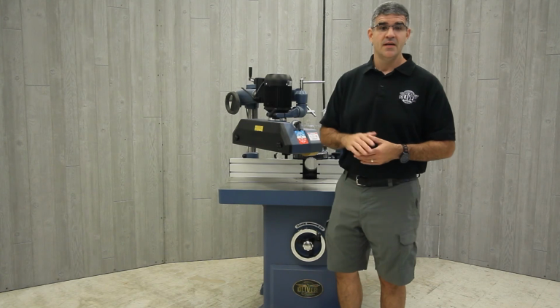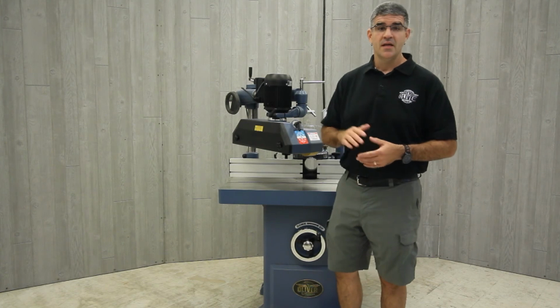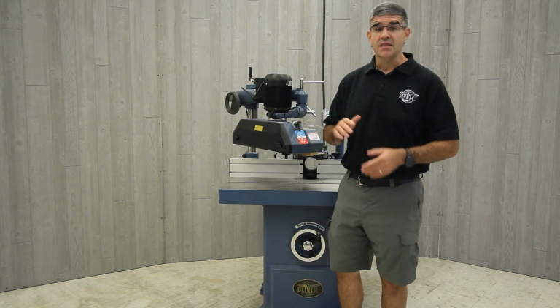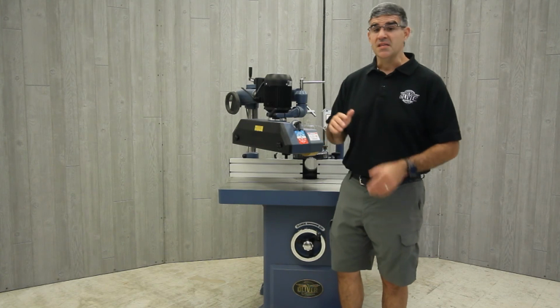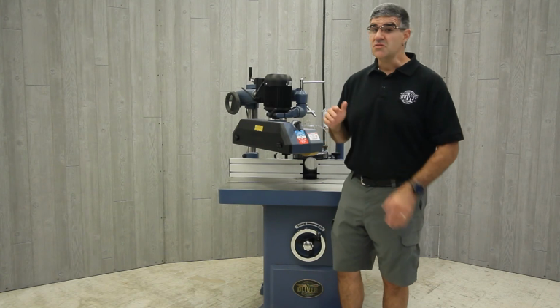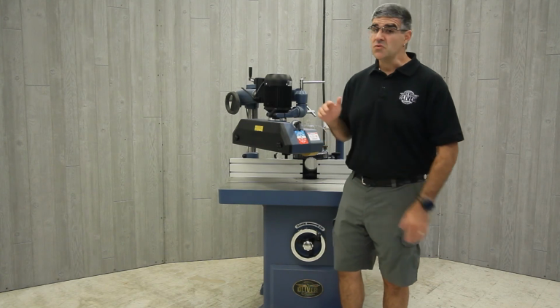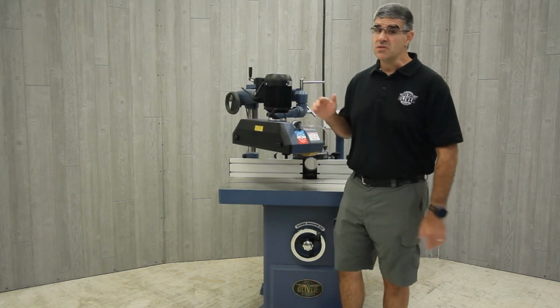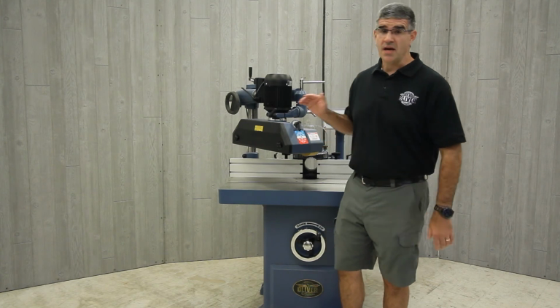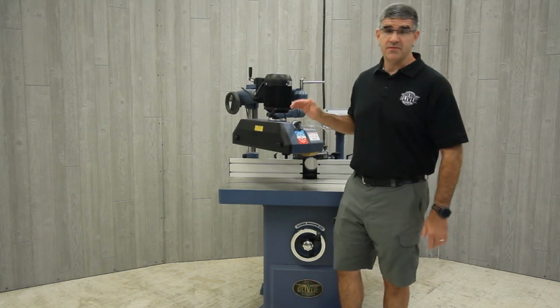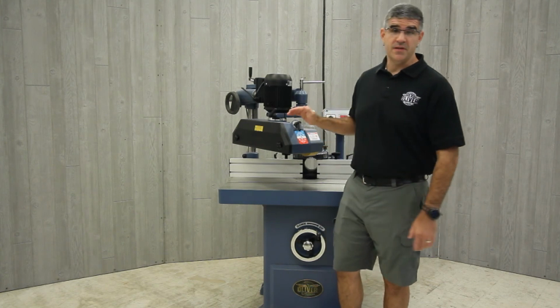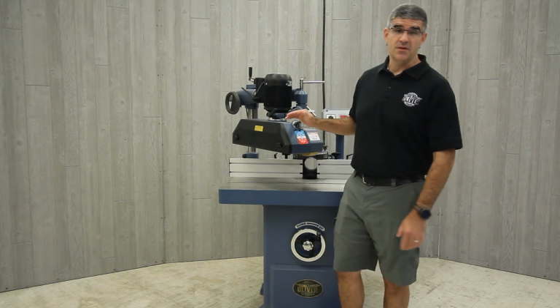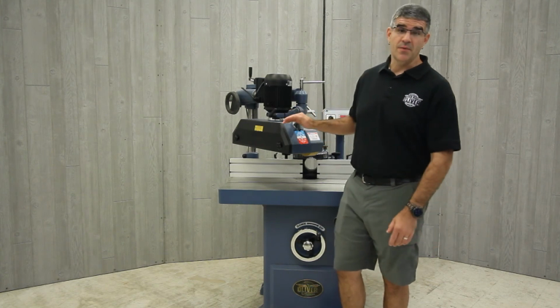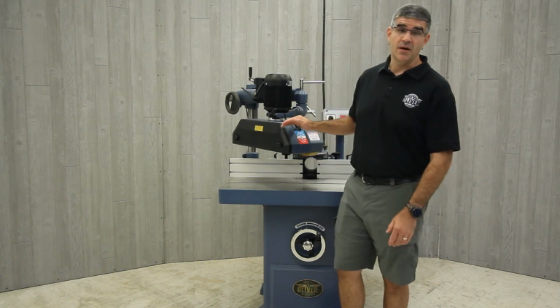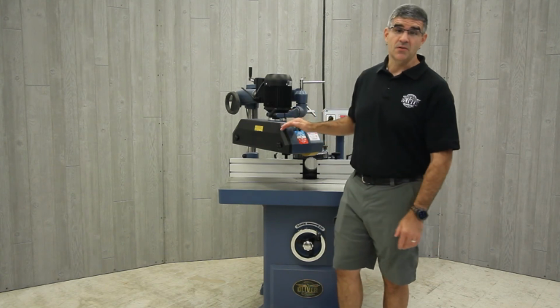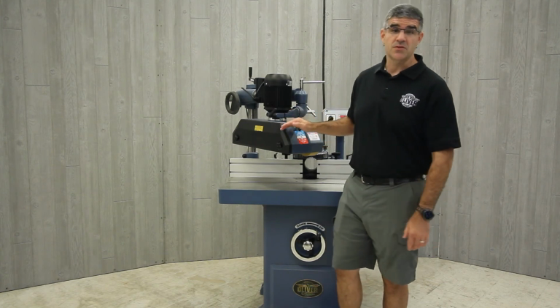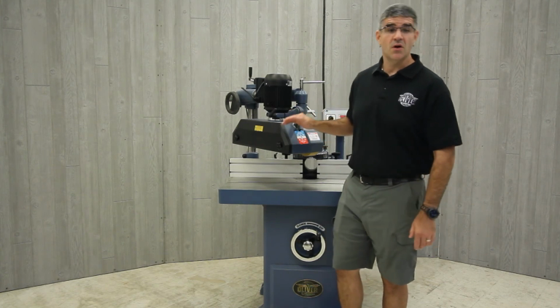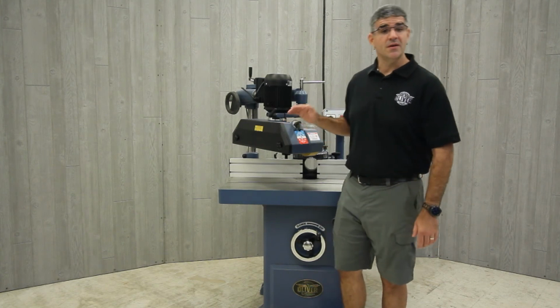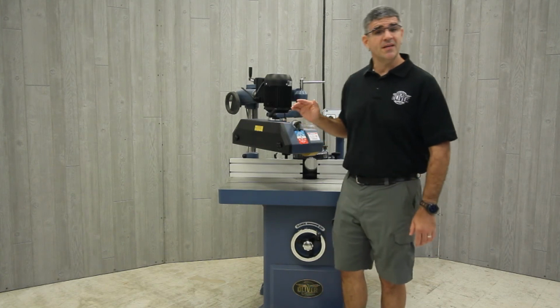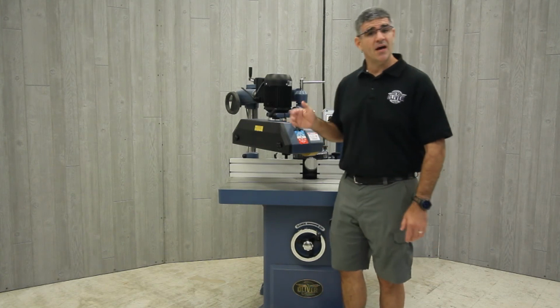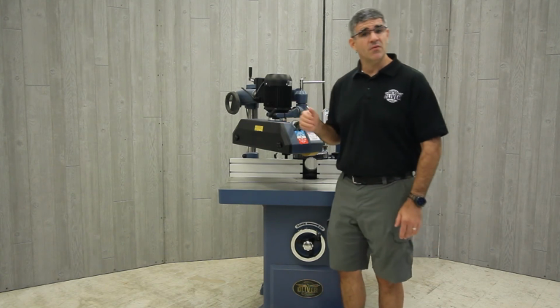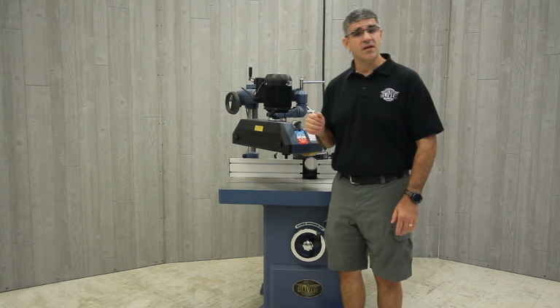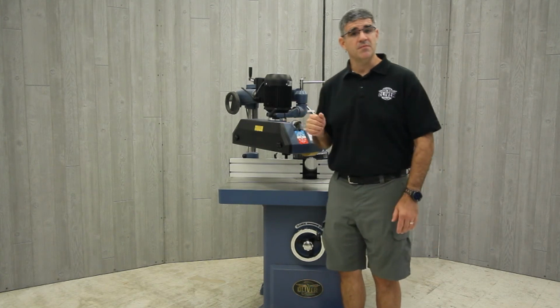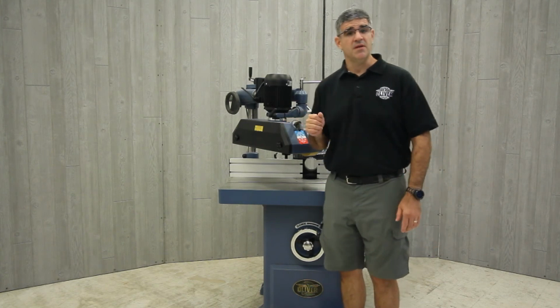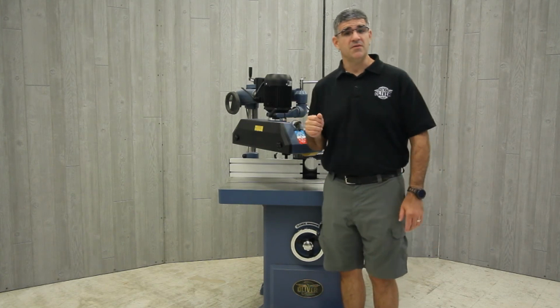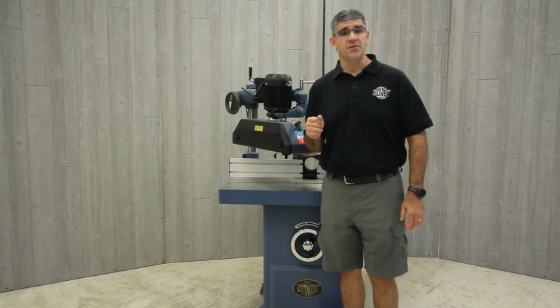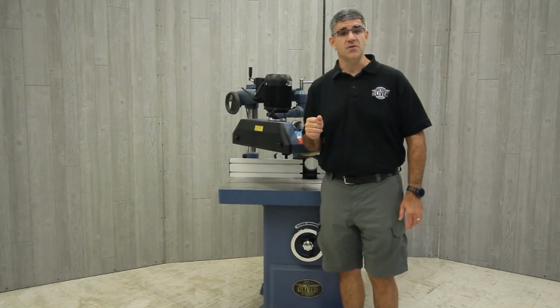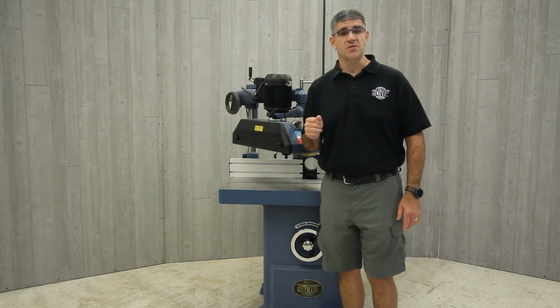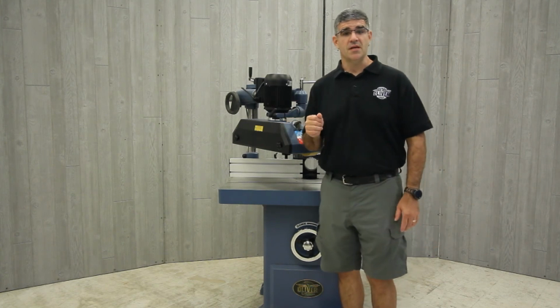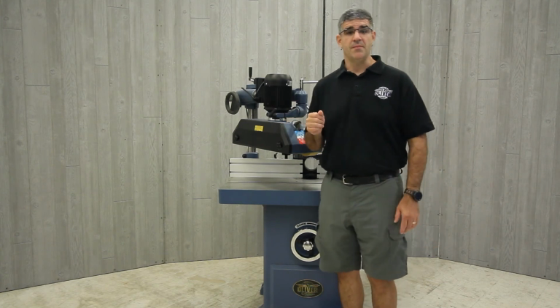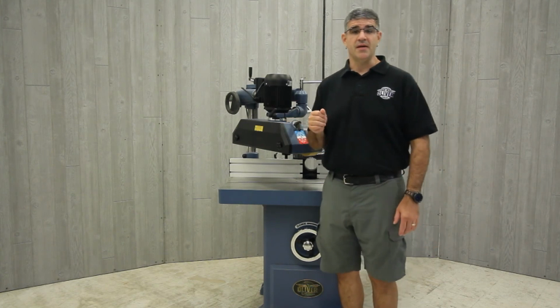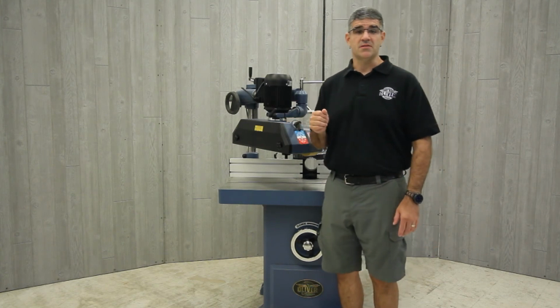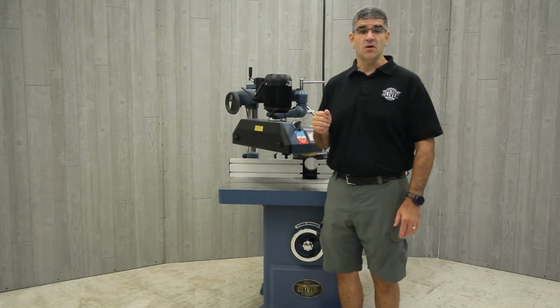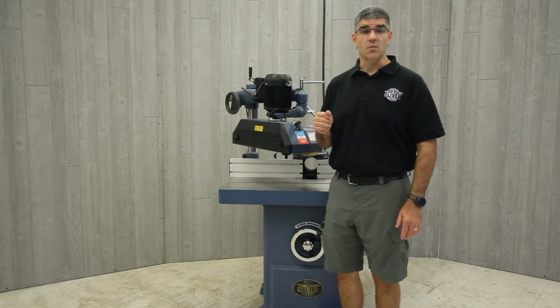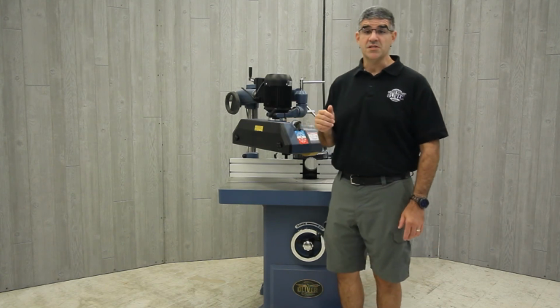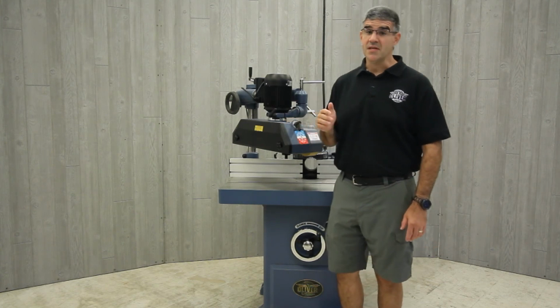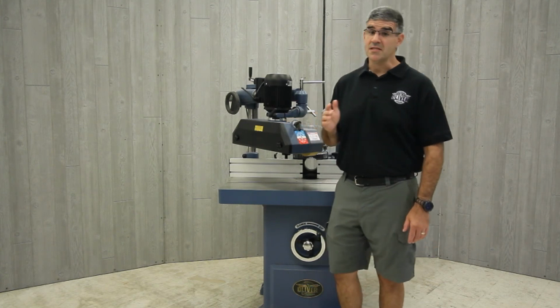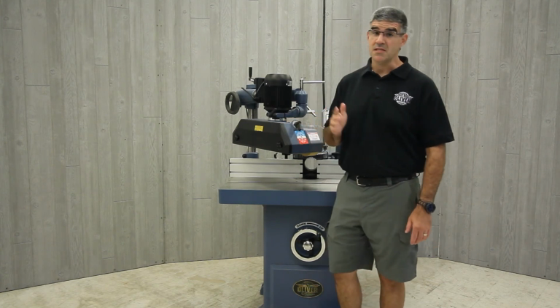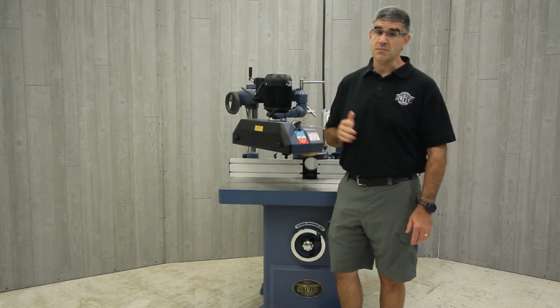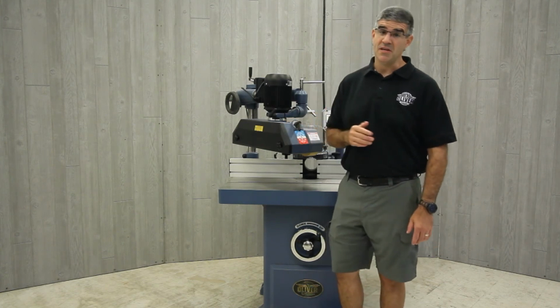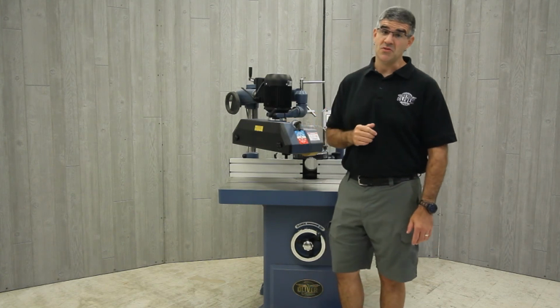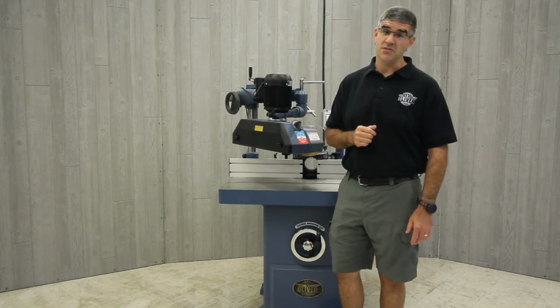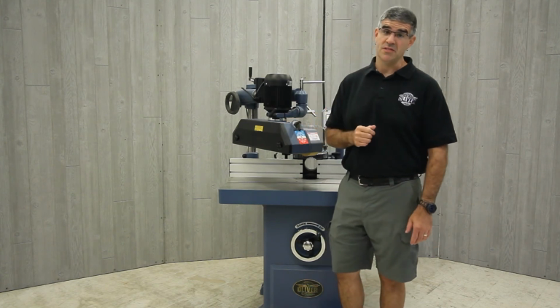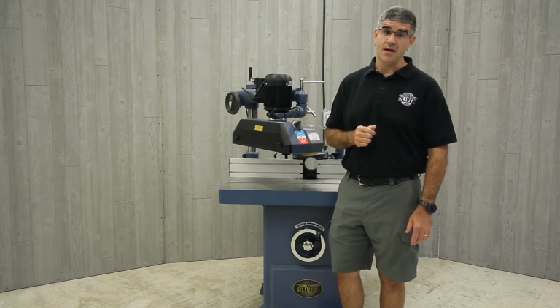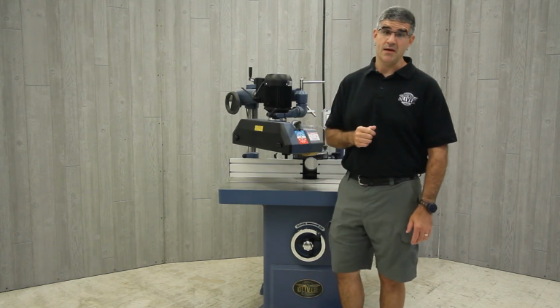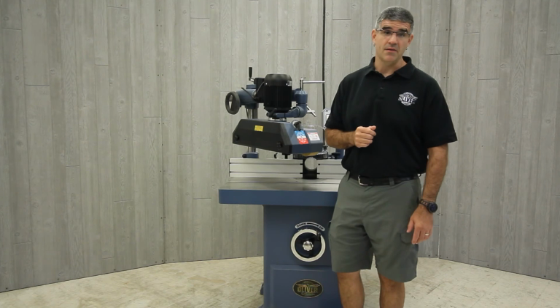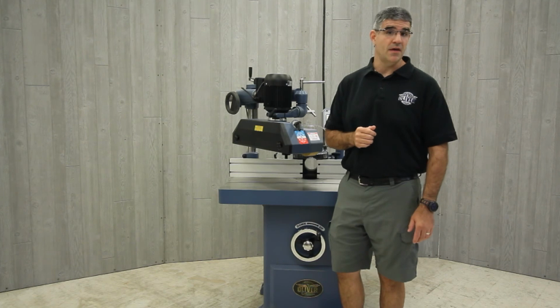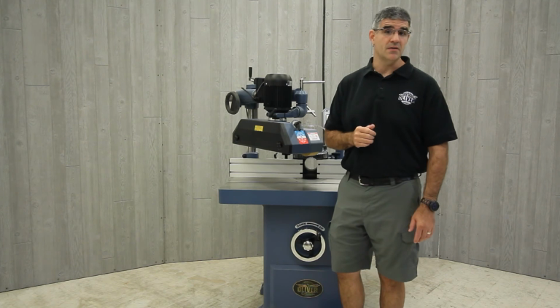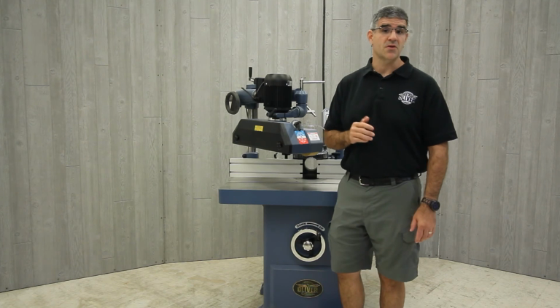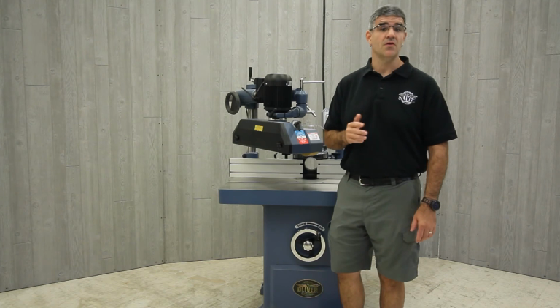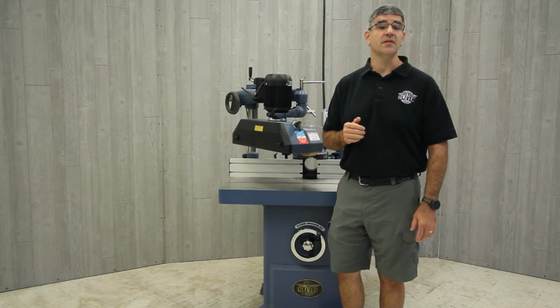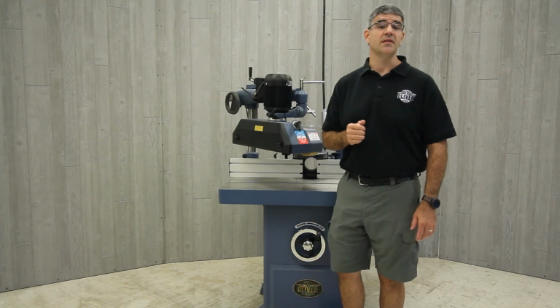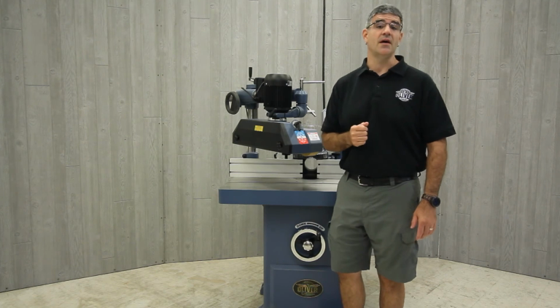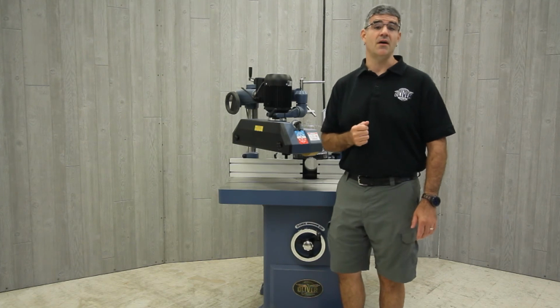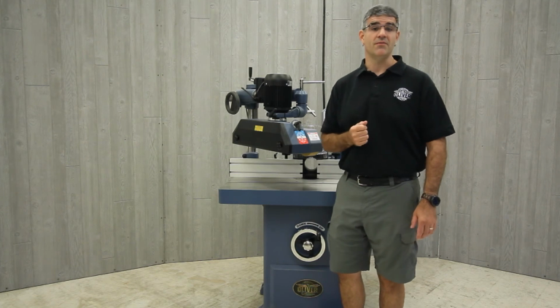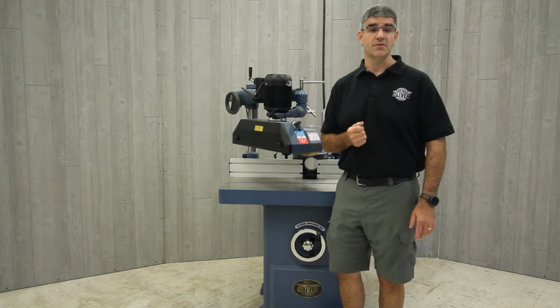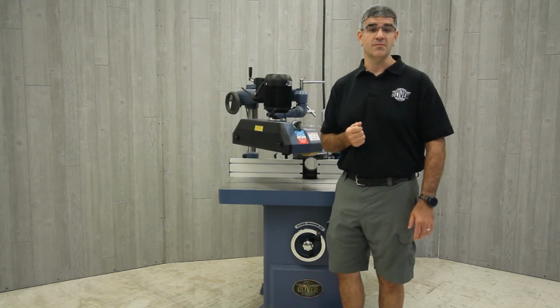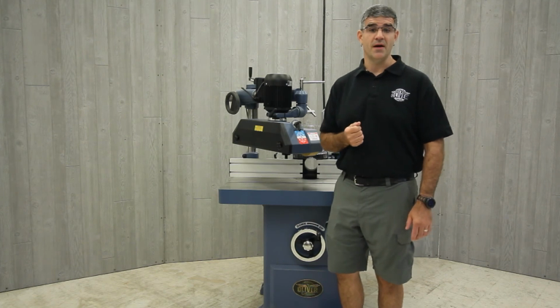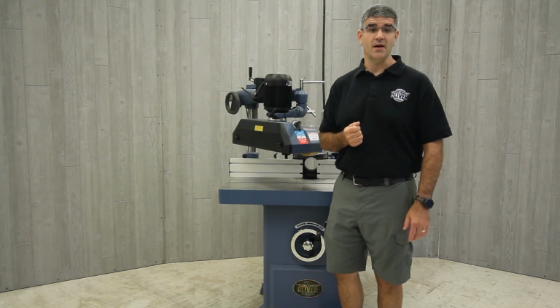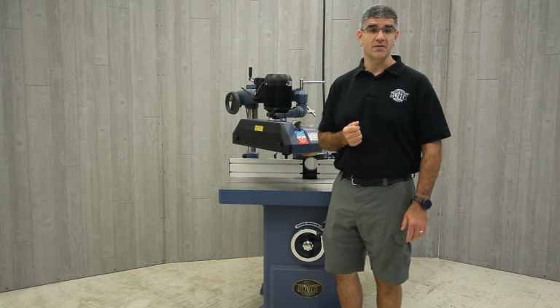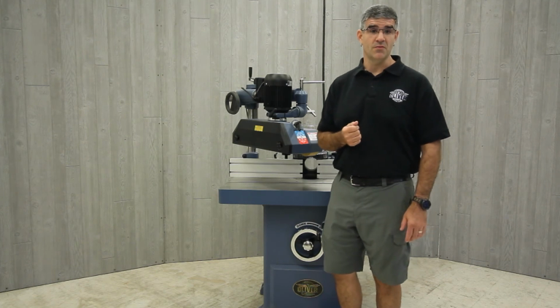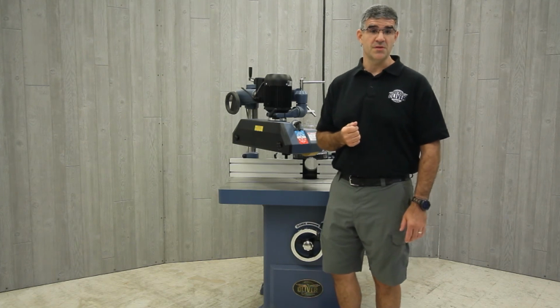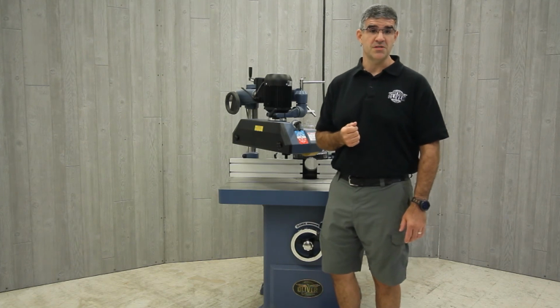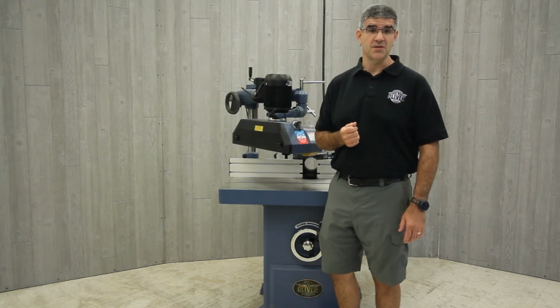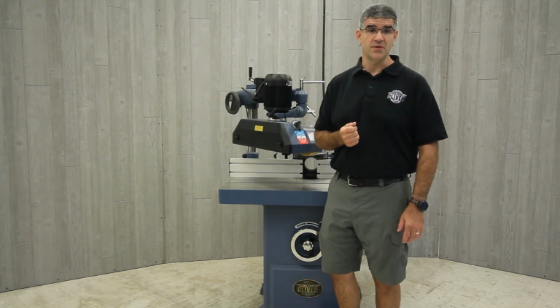These two stock feeder models are not recommended for use on a bandsaw, which takes a special style that is currently not offered by Oliver Machinery.